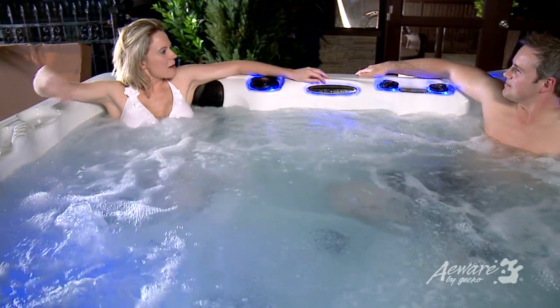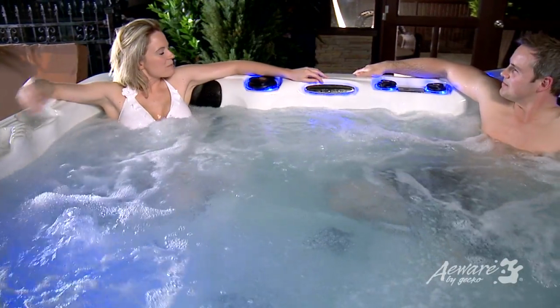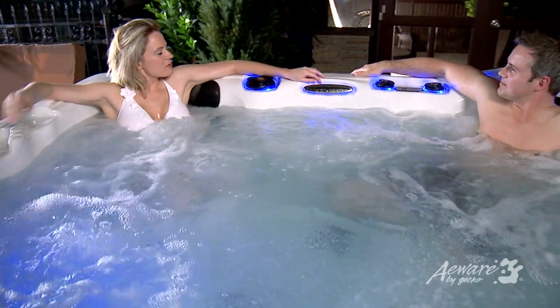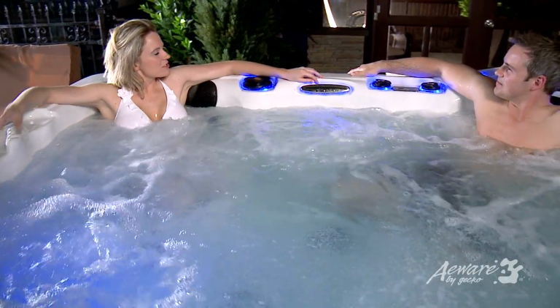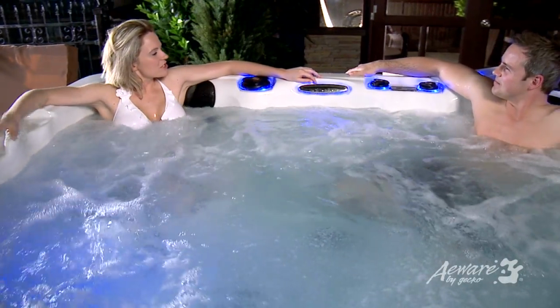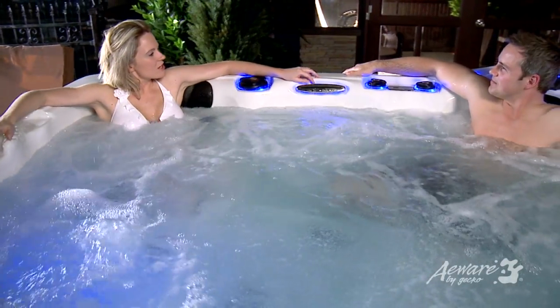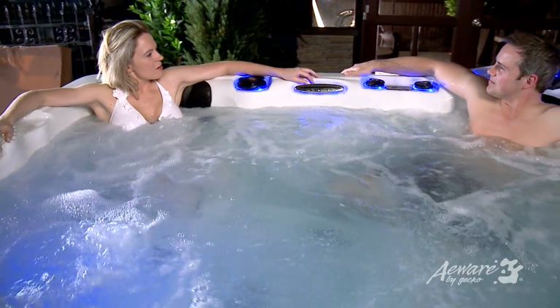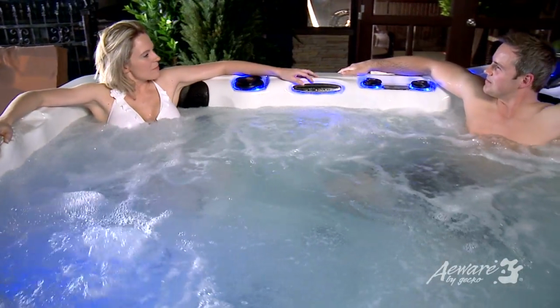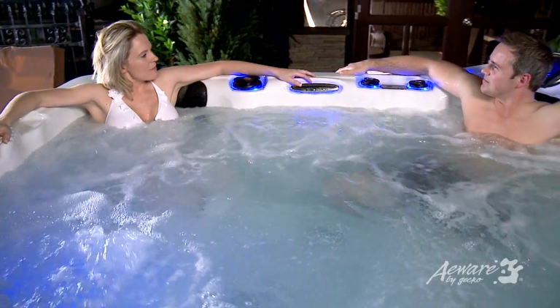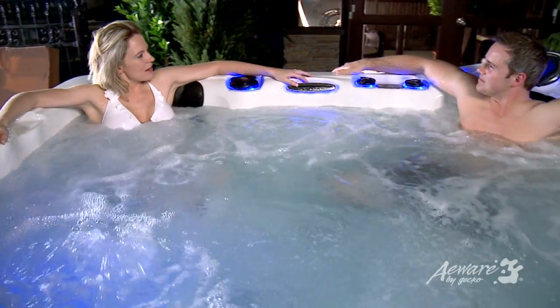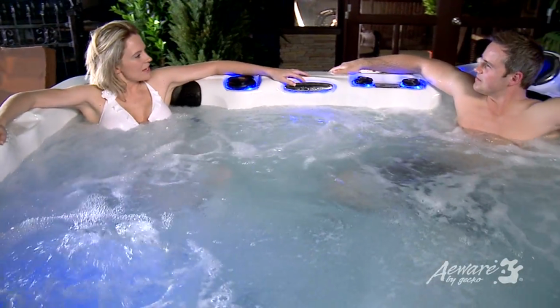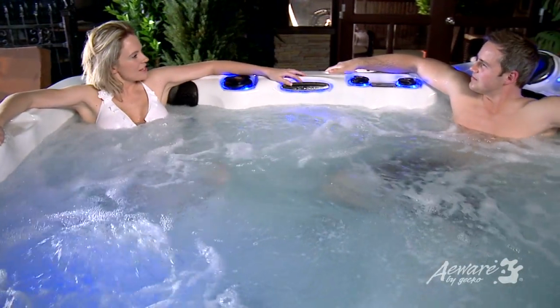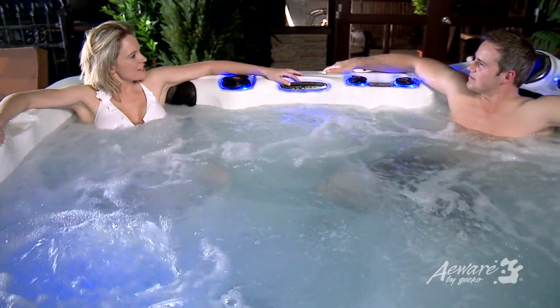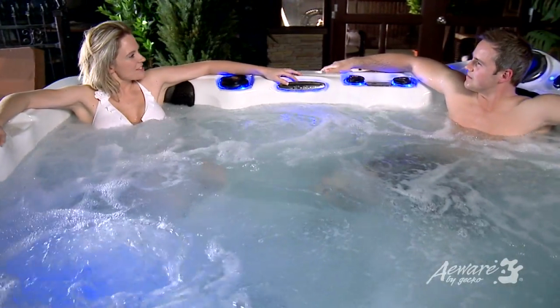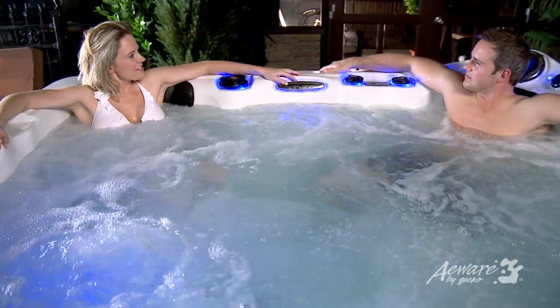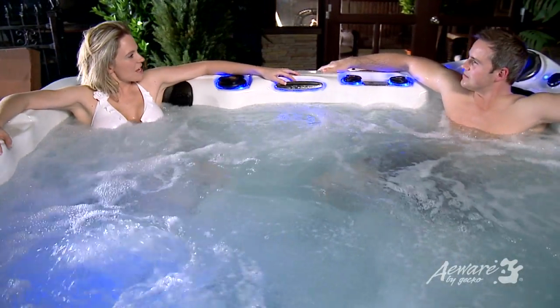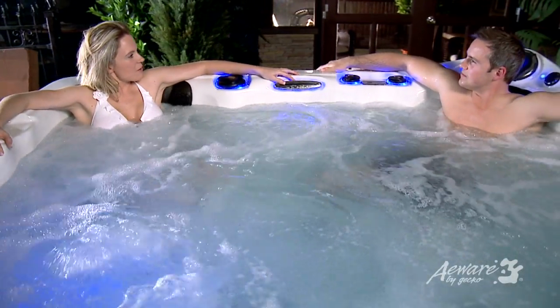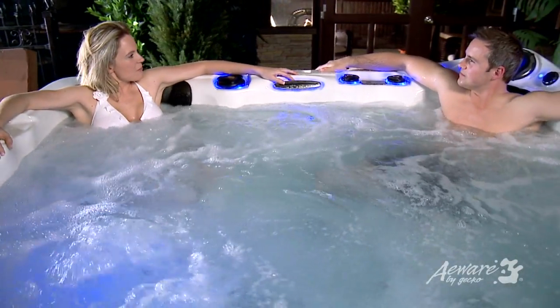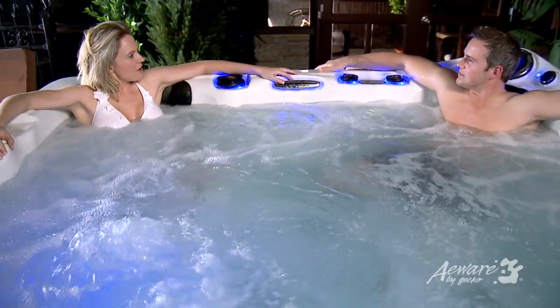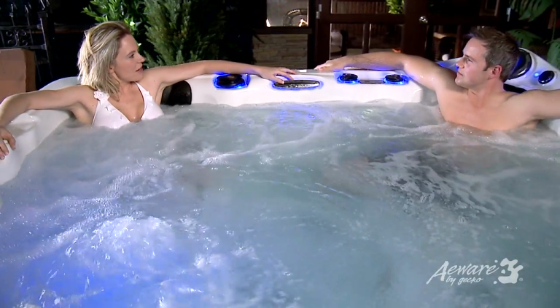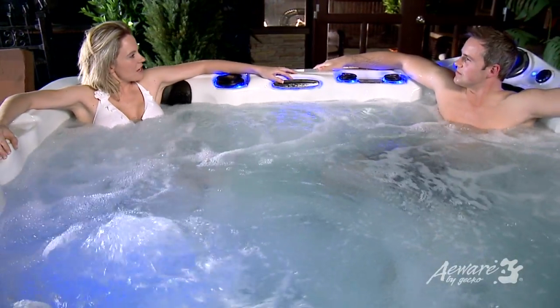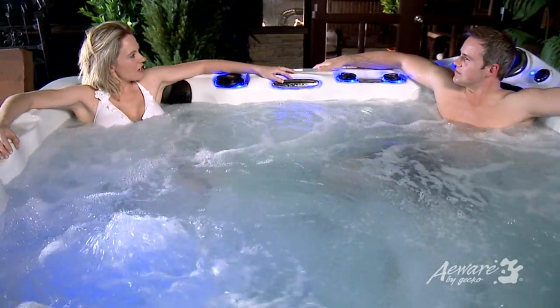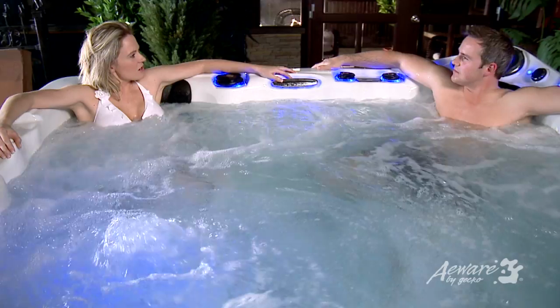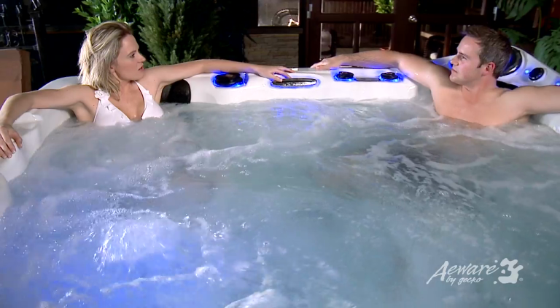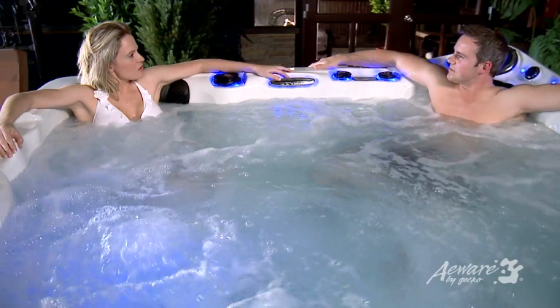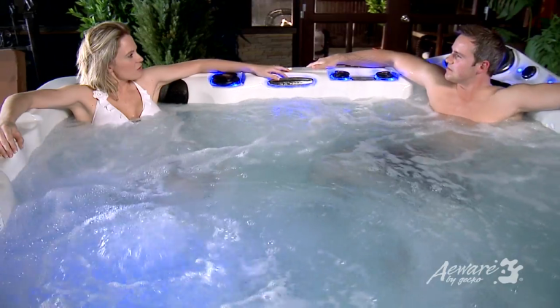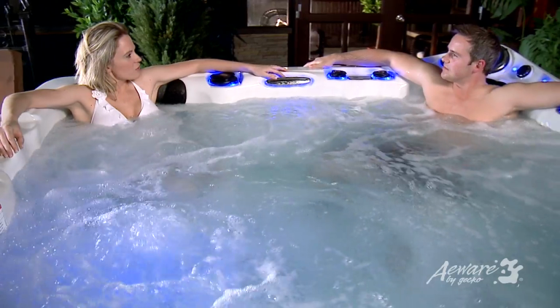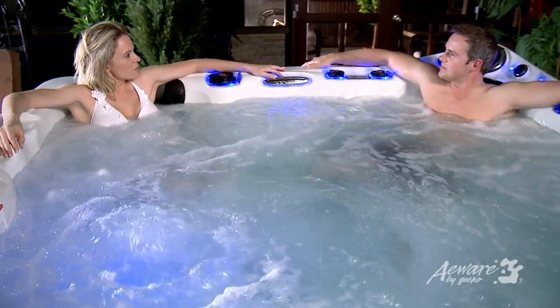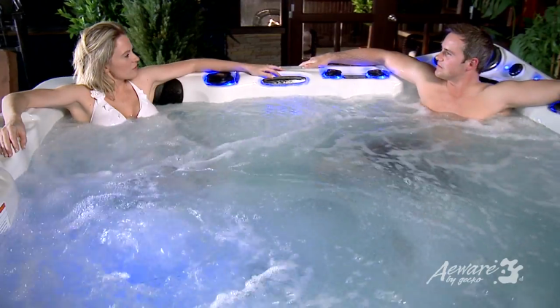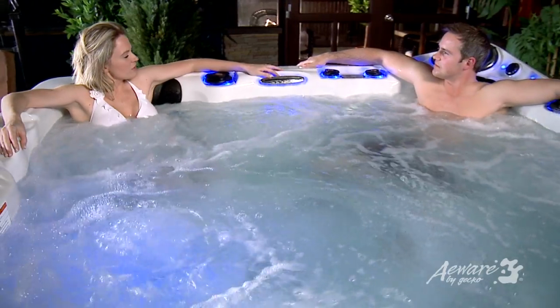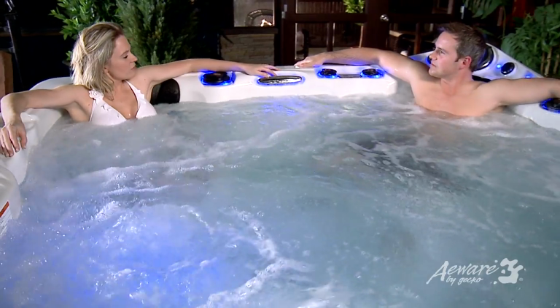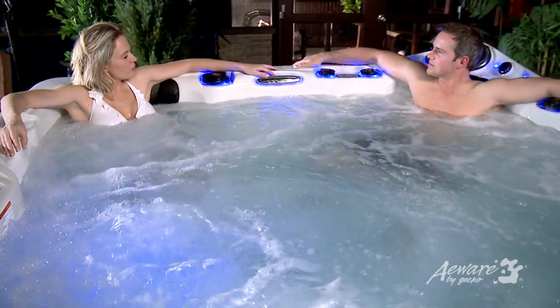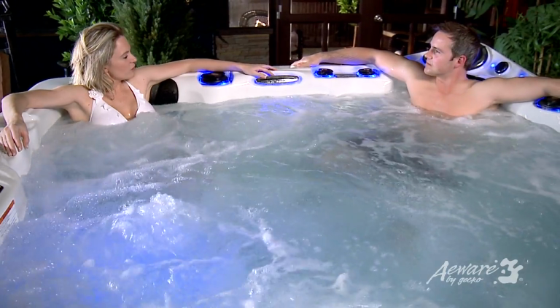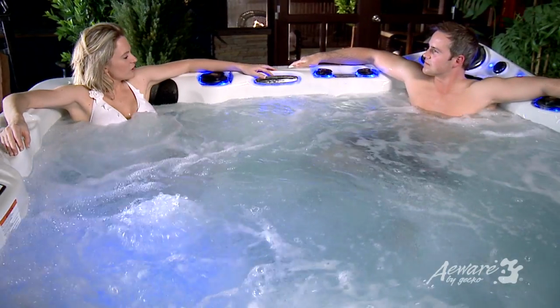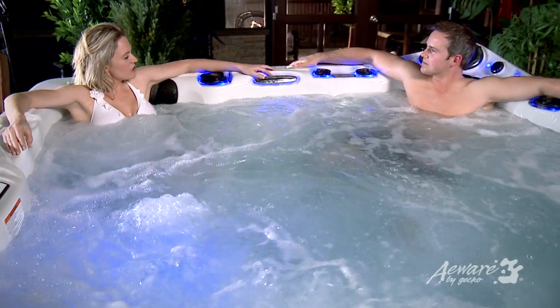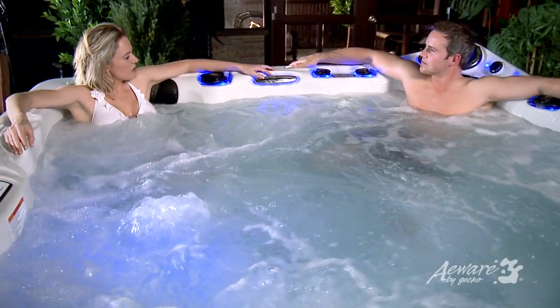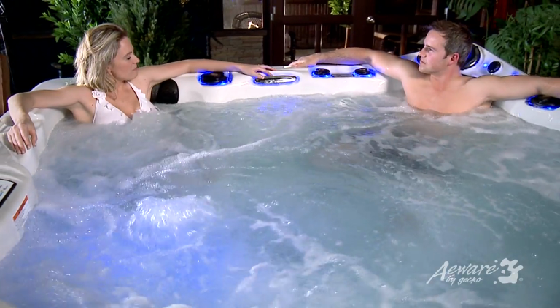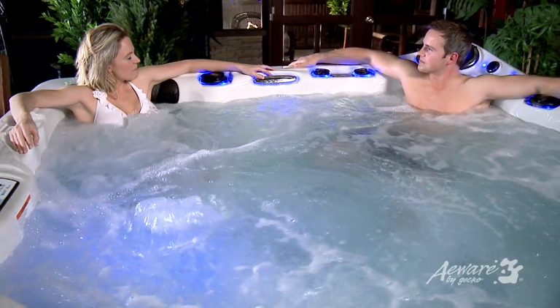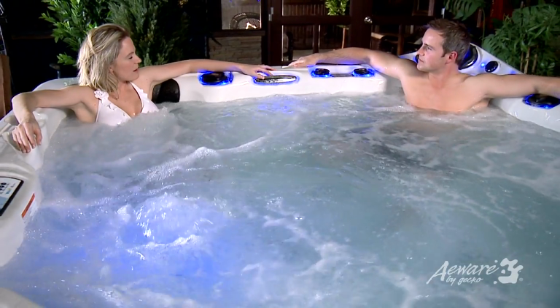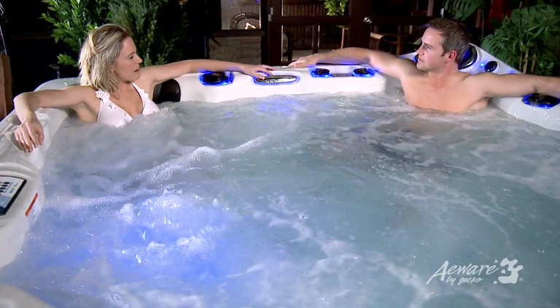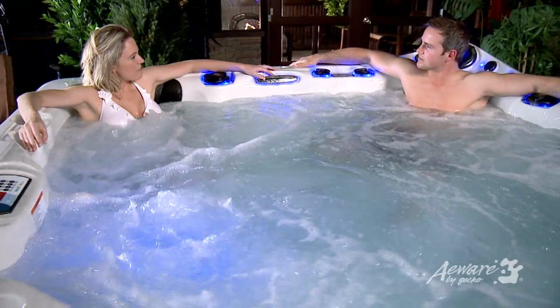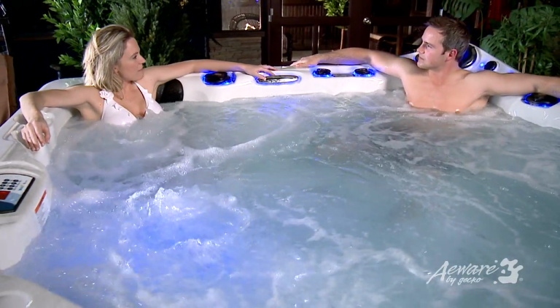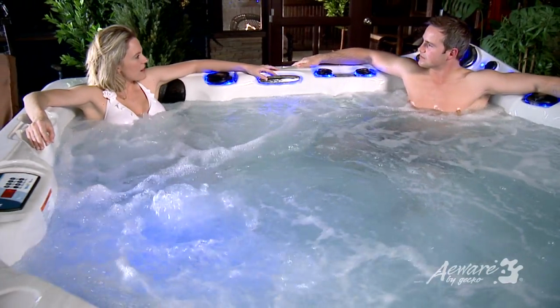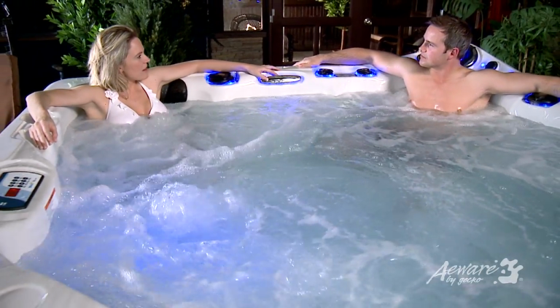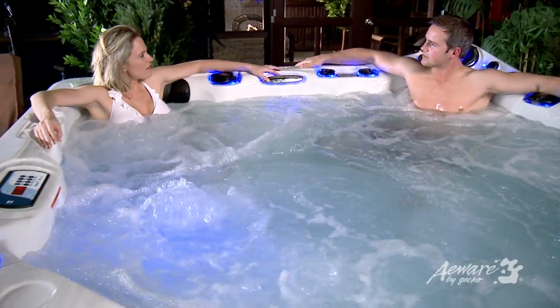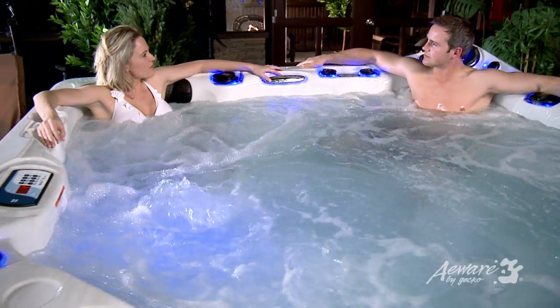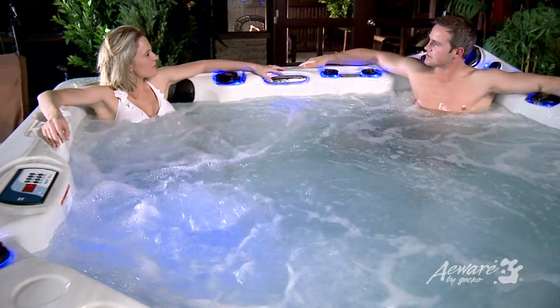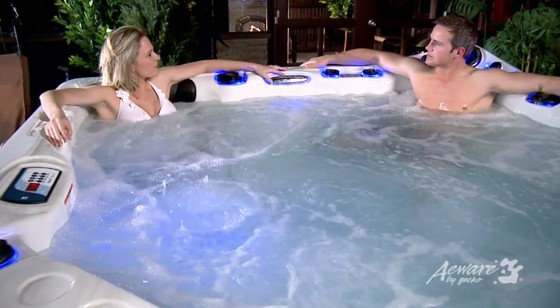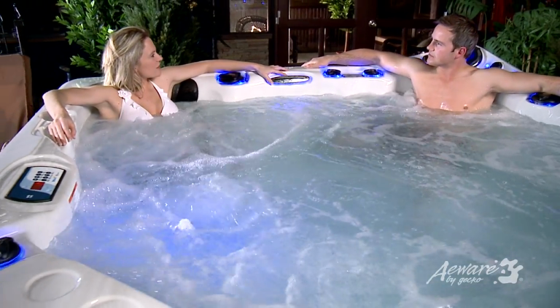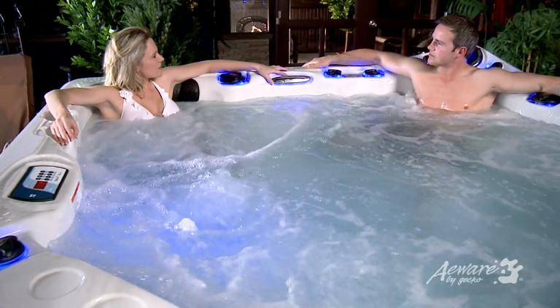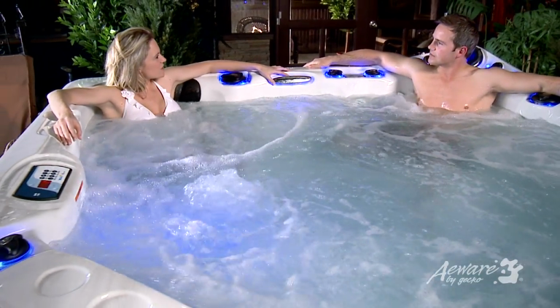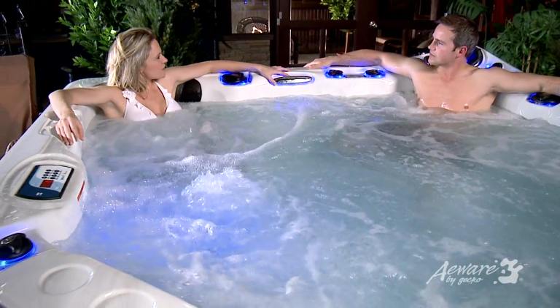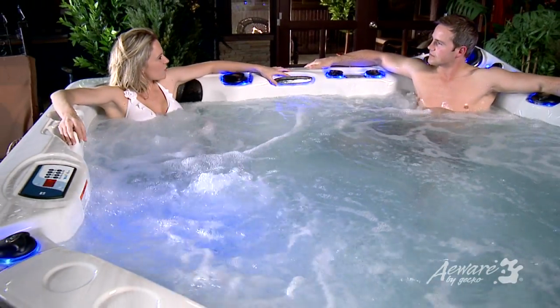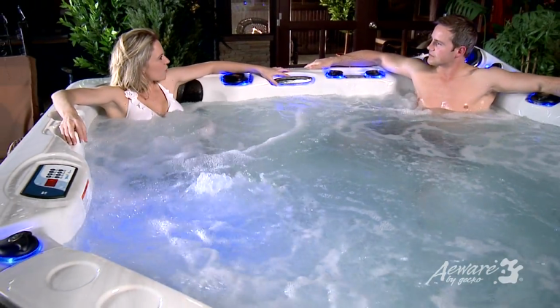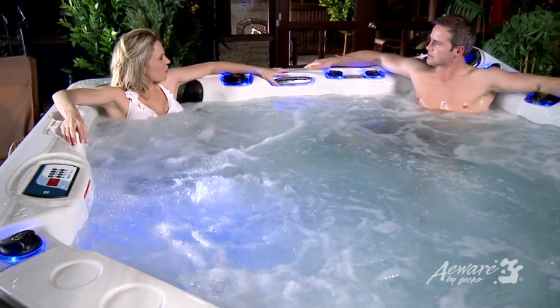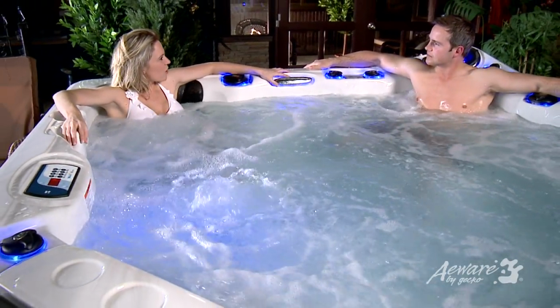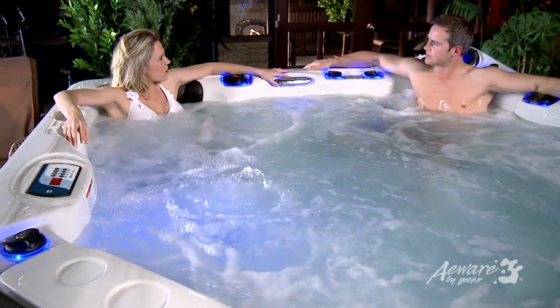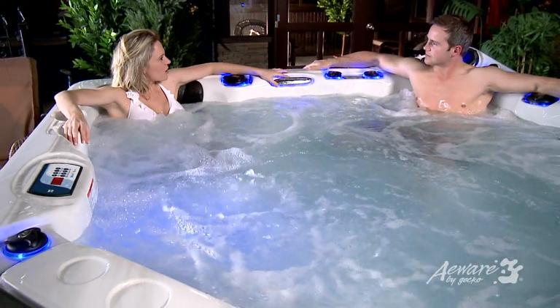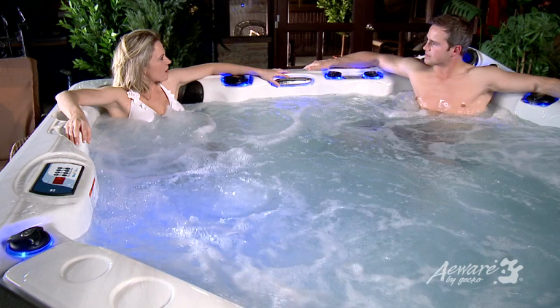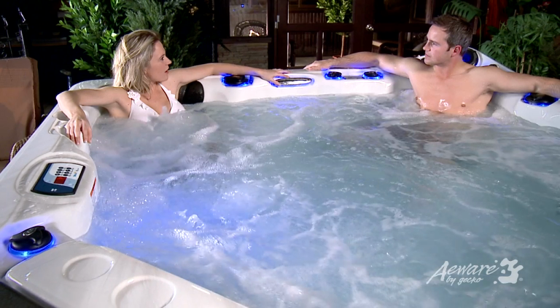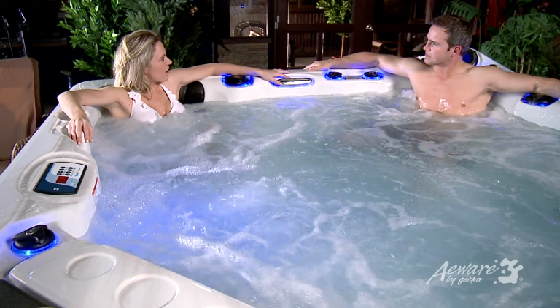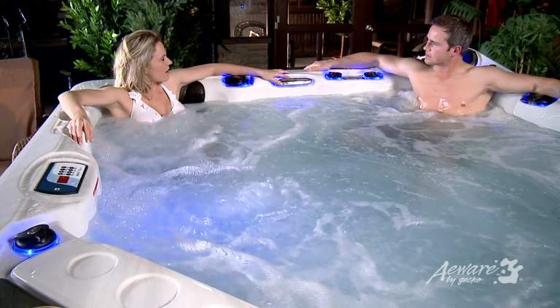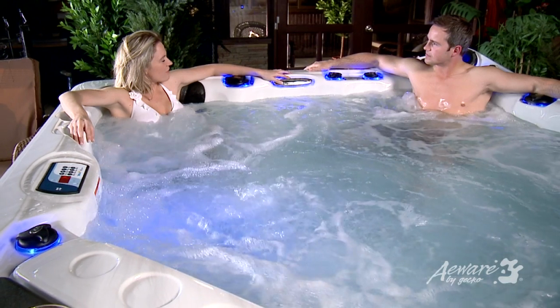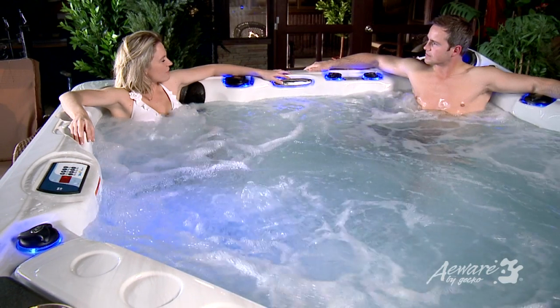Even if your schedule keeps you away for weeks, you're sure to enjoy a clean and clear spa experience when you return.